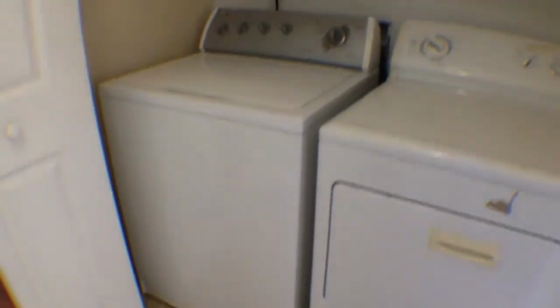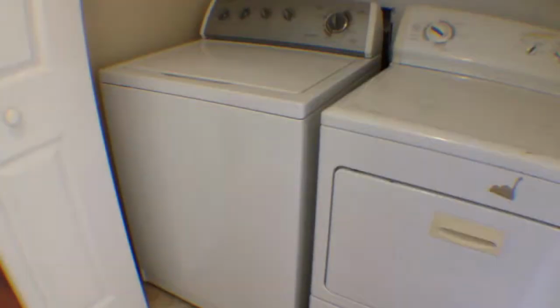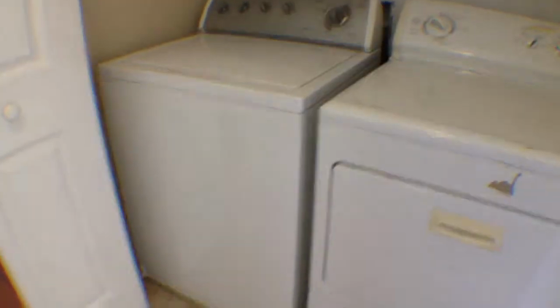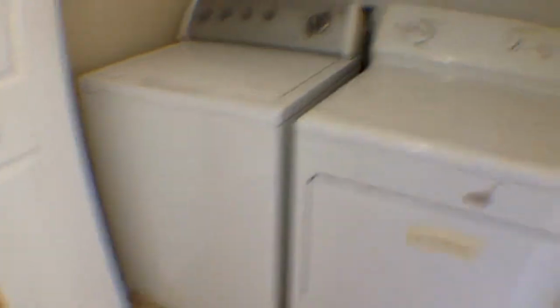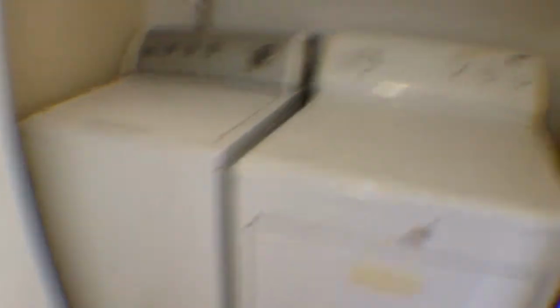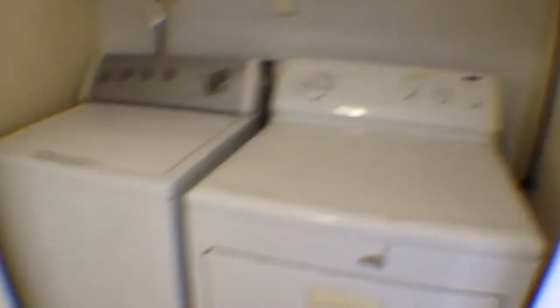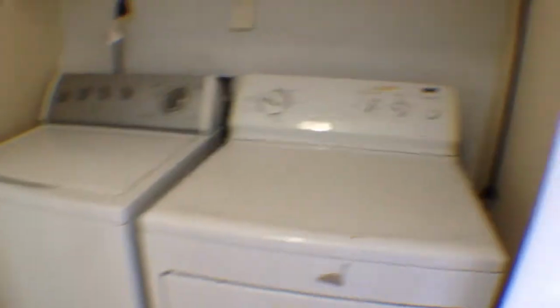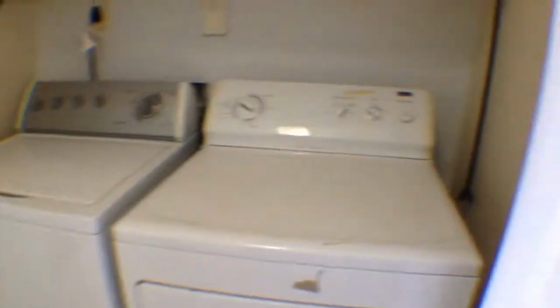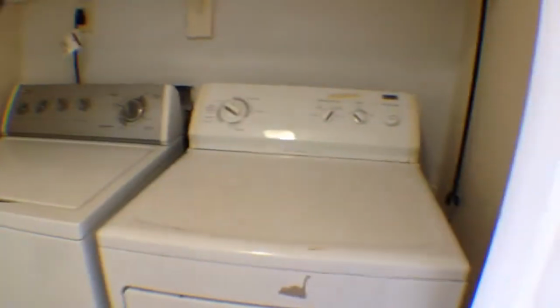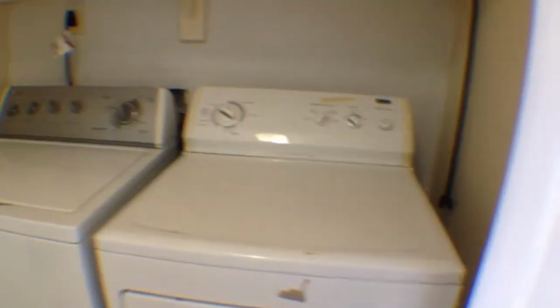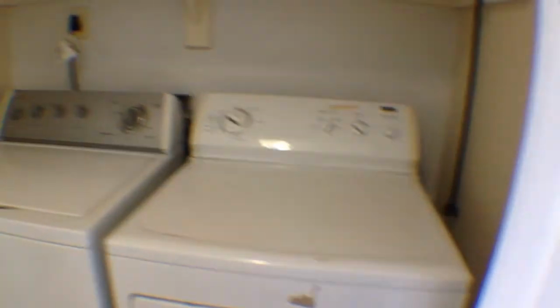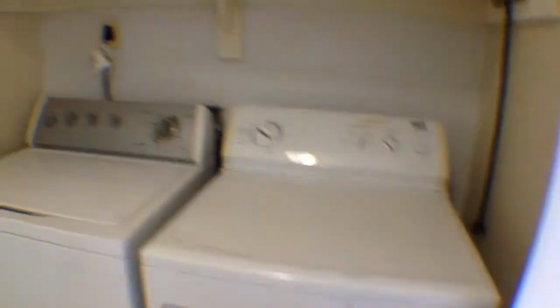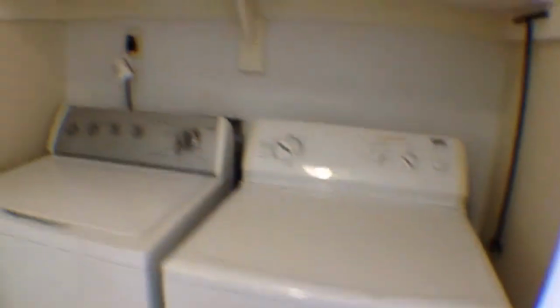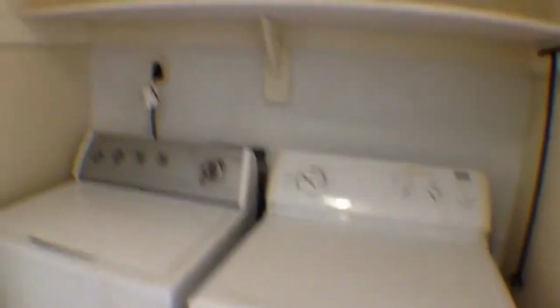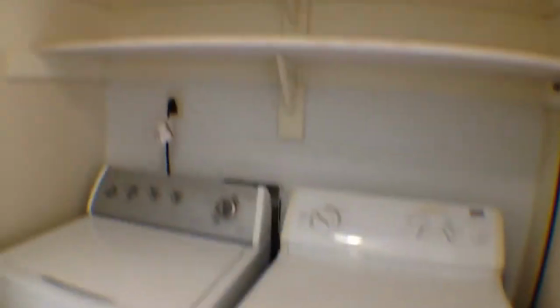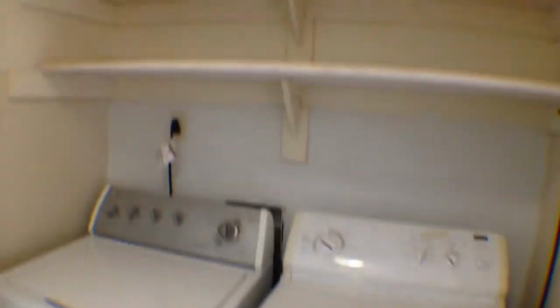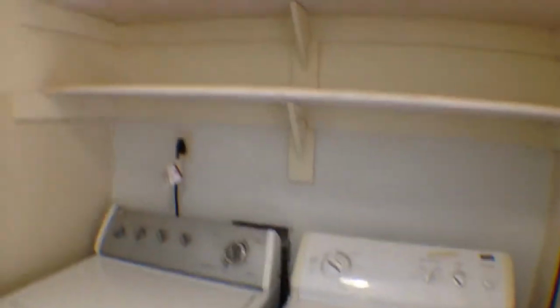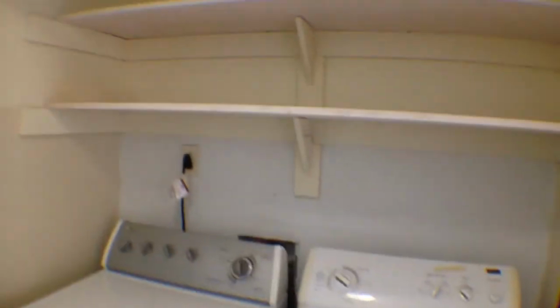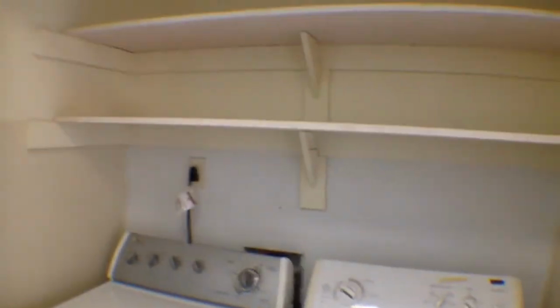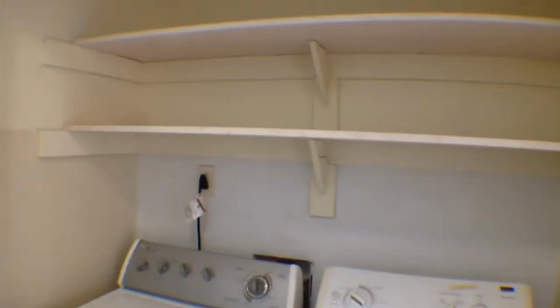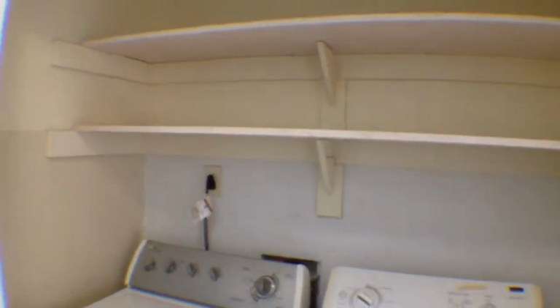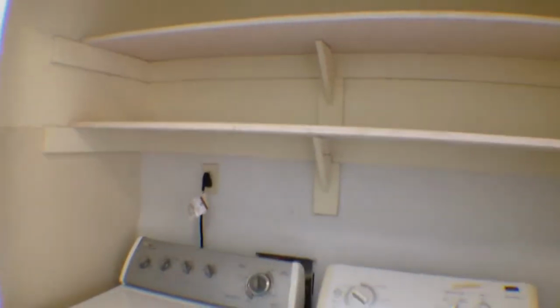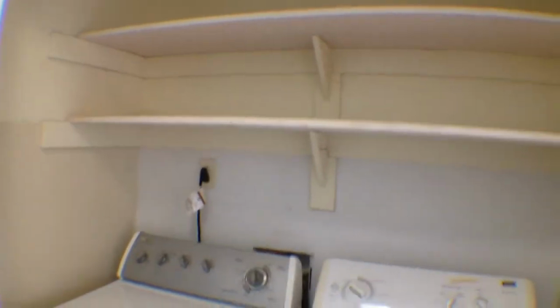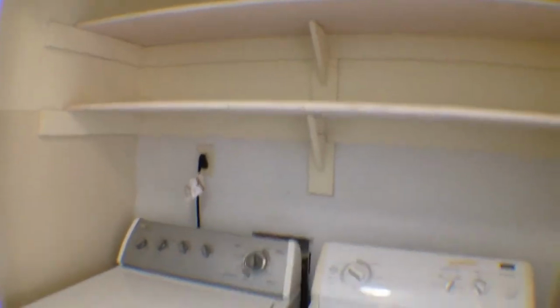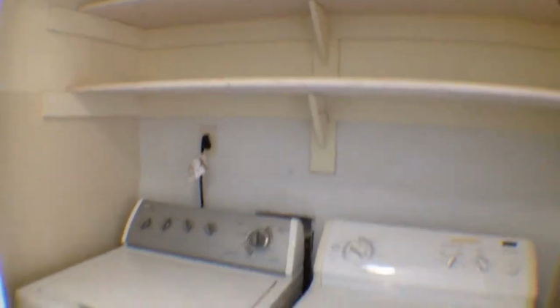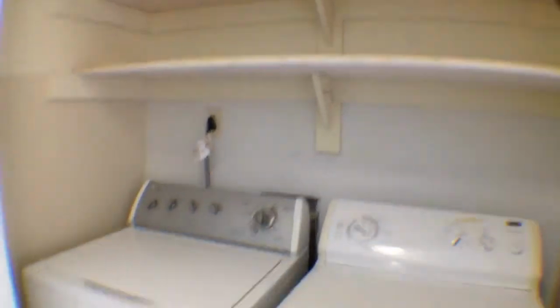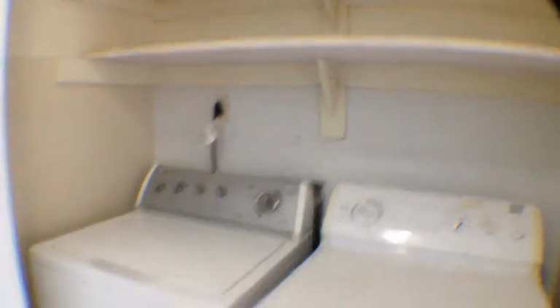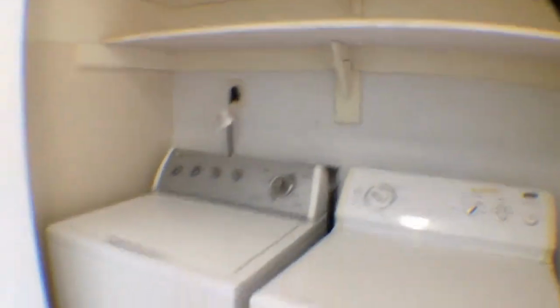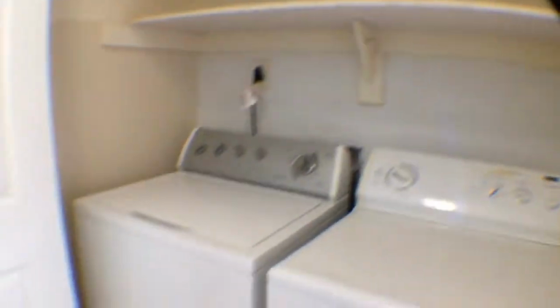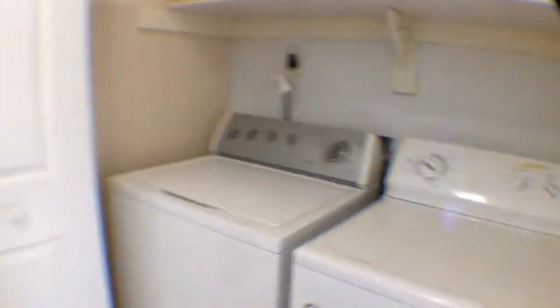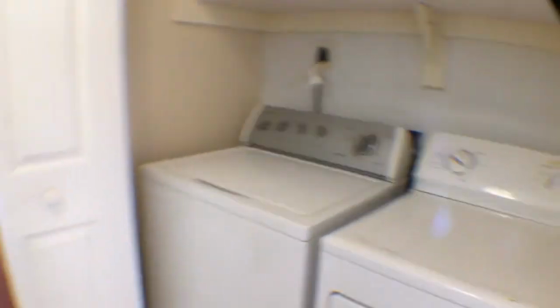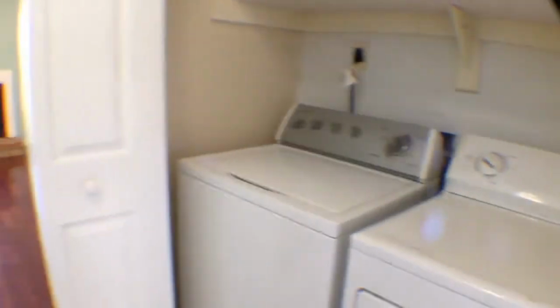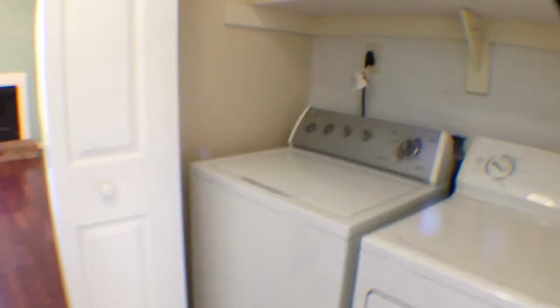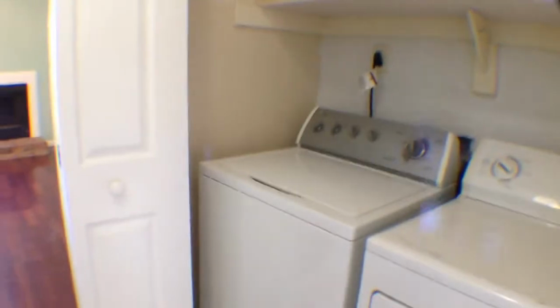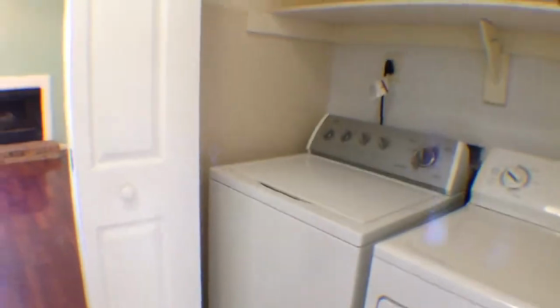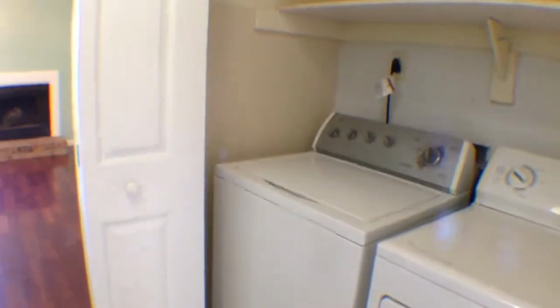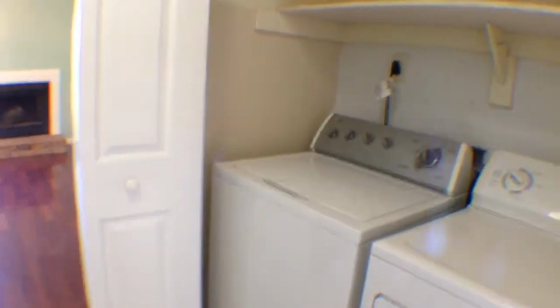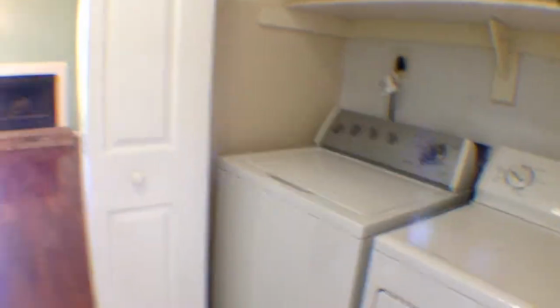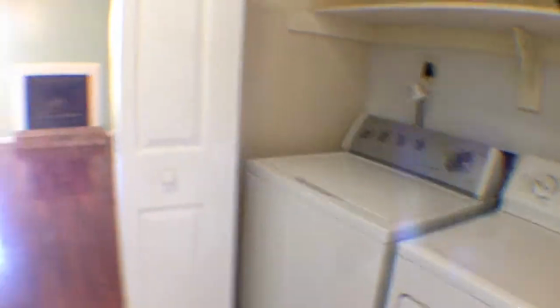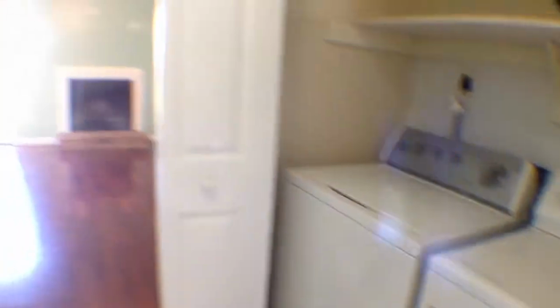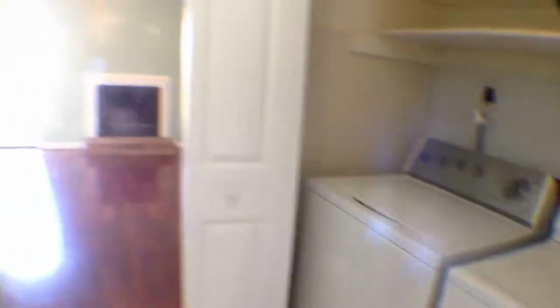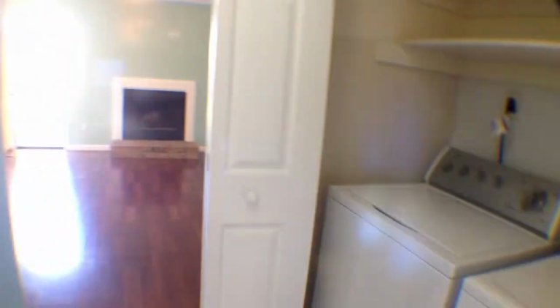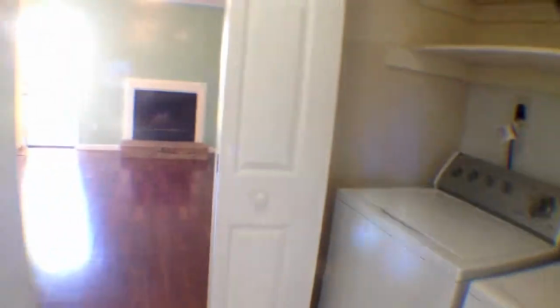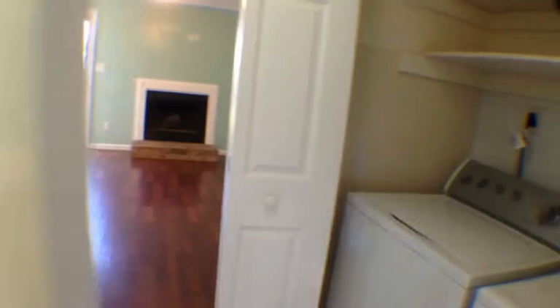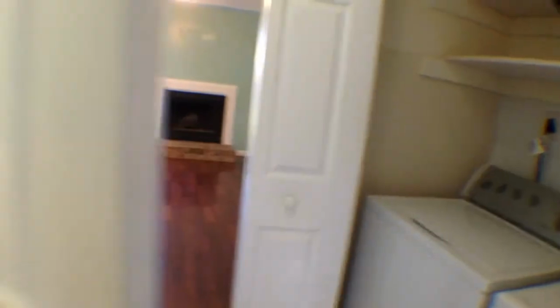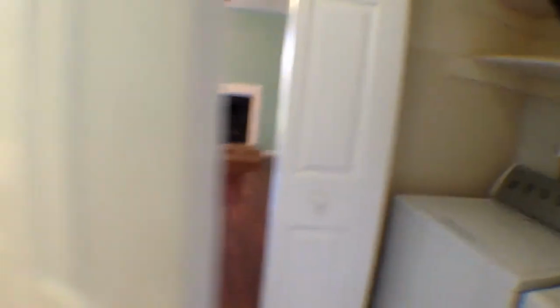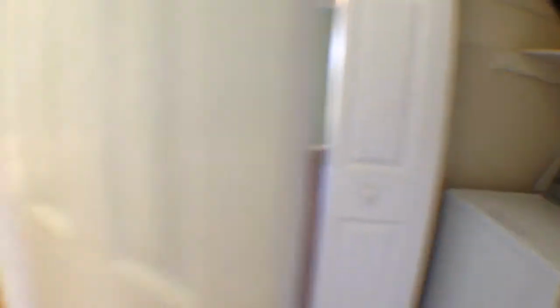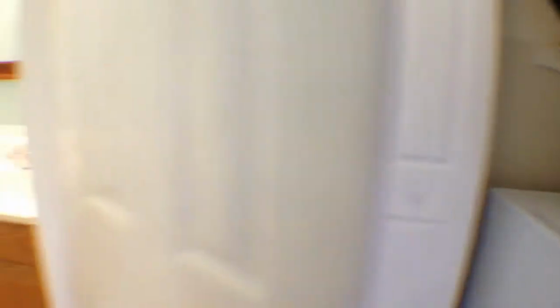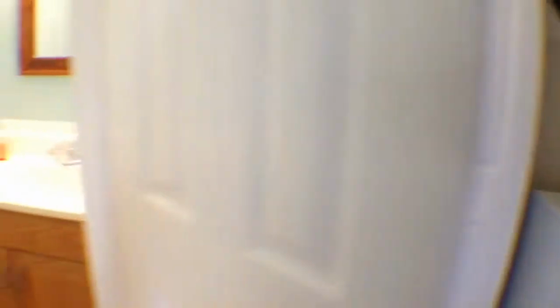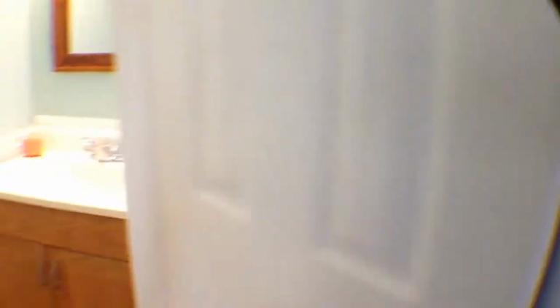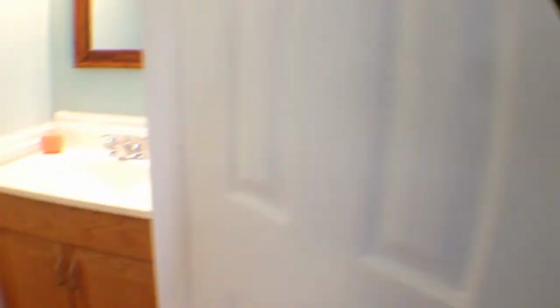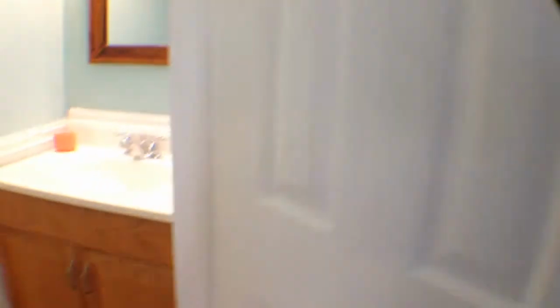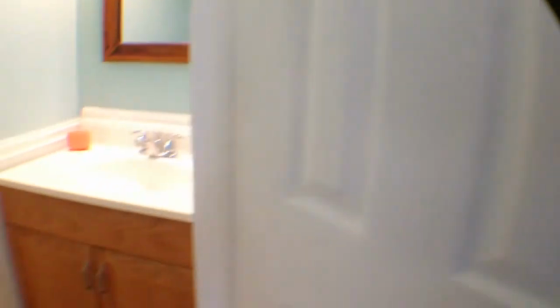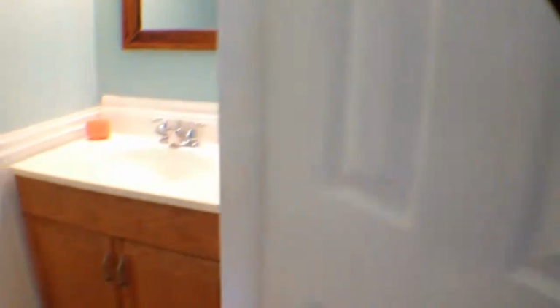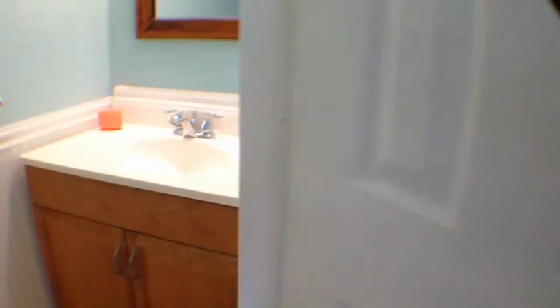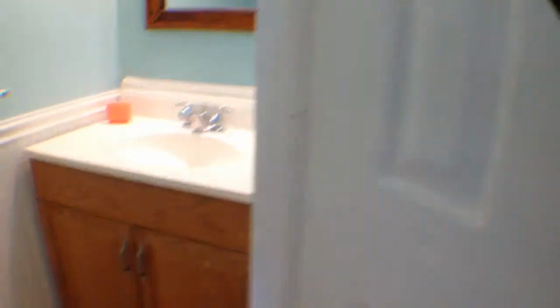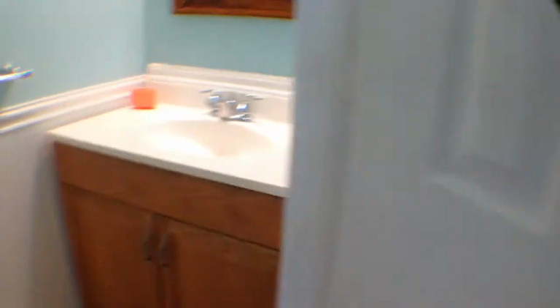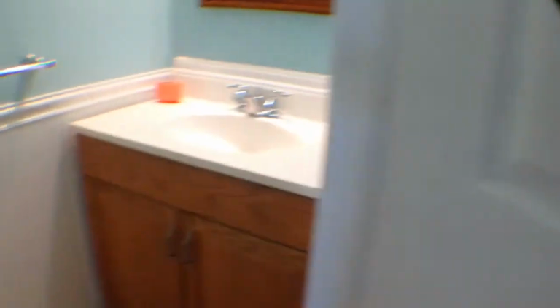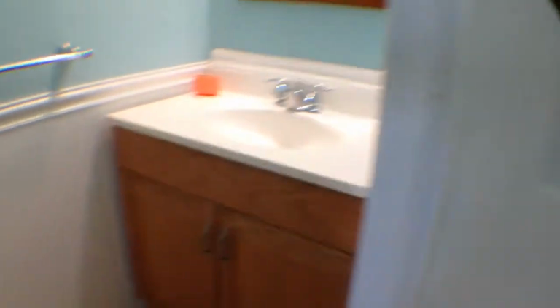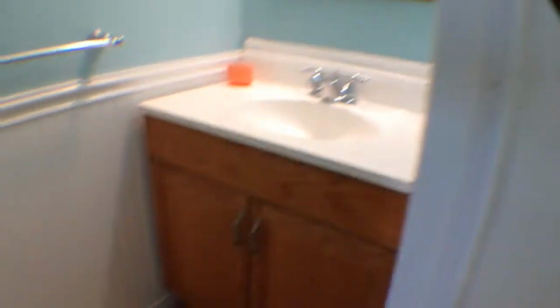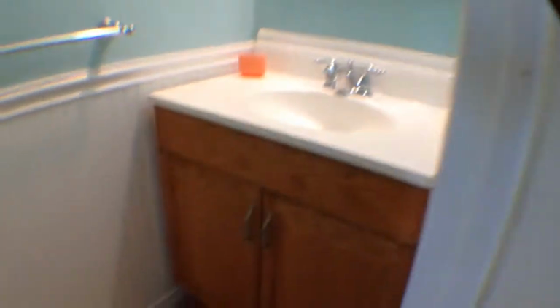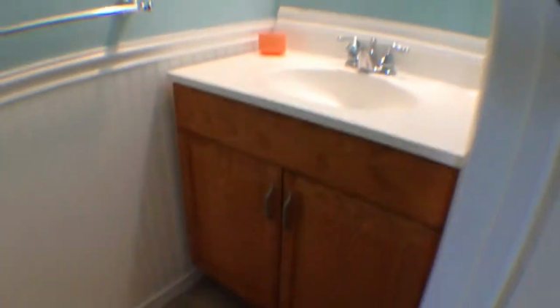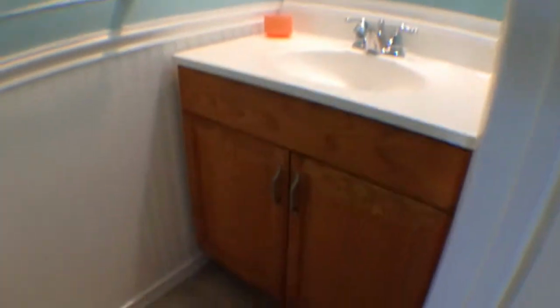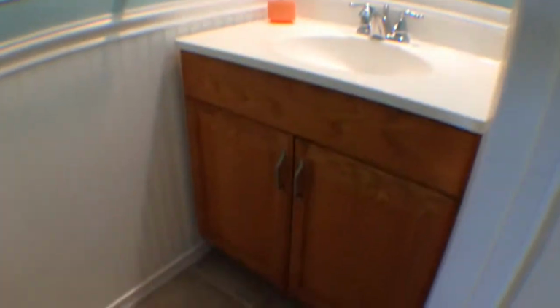Washer and dryer will convey. You have plenty of space up top to set anything, like your detergents and whatnot.